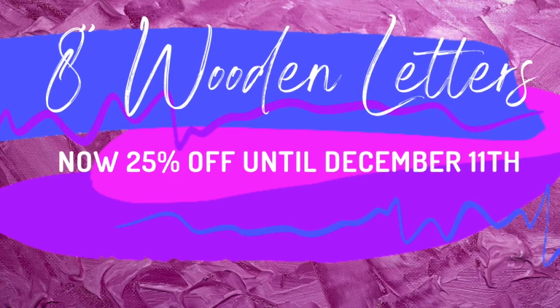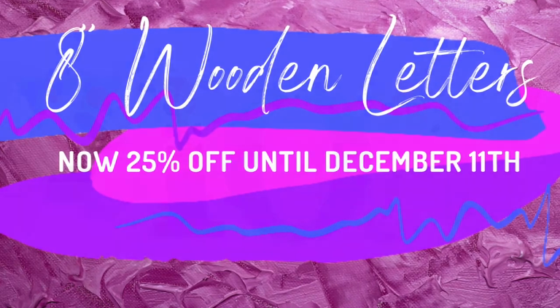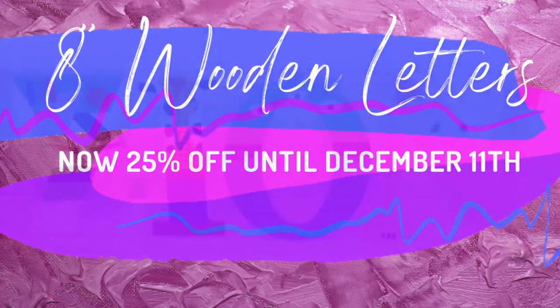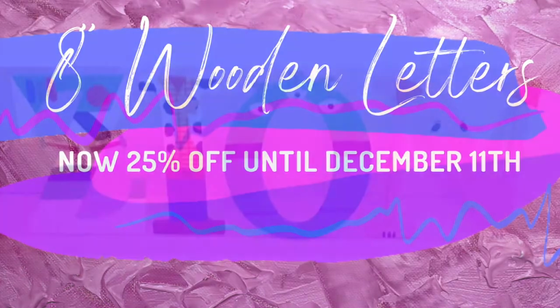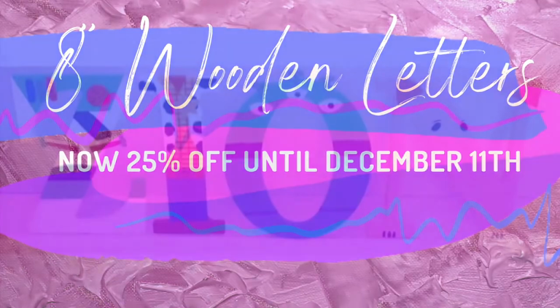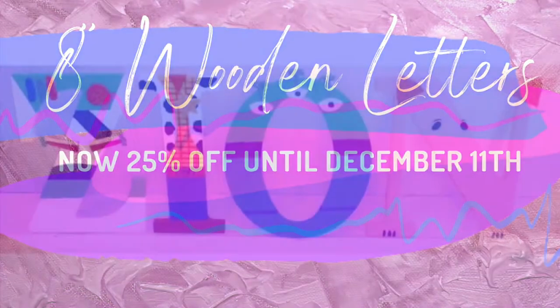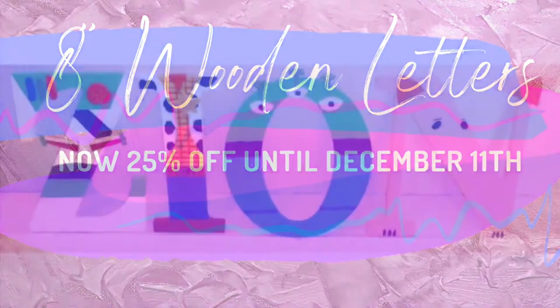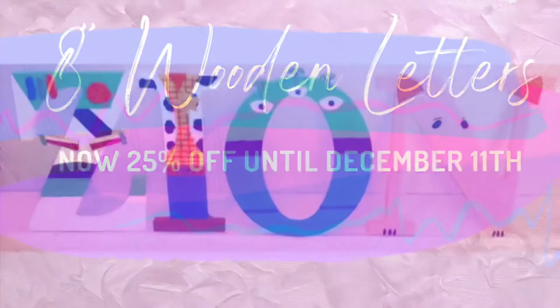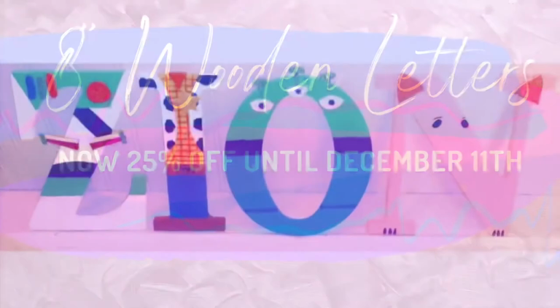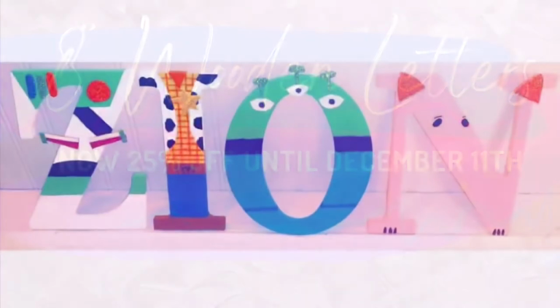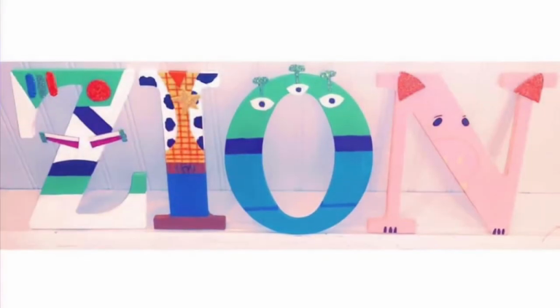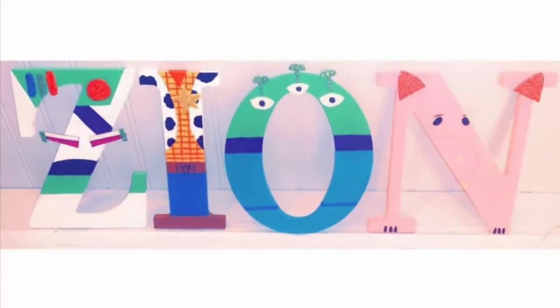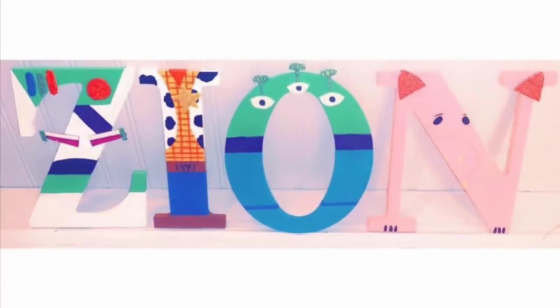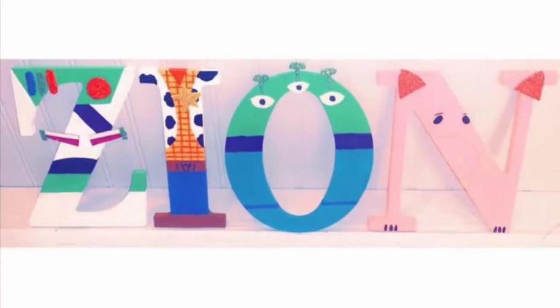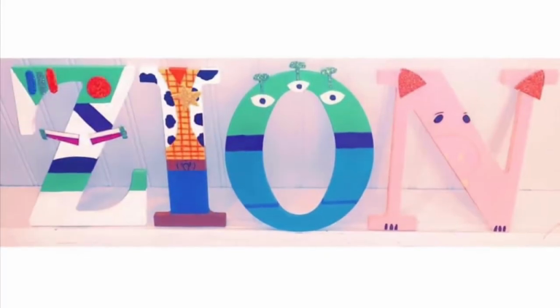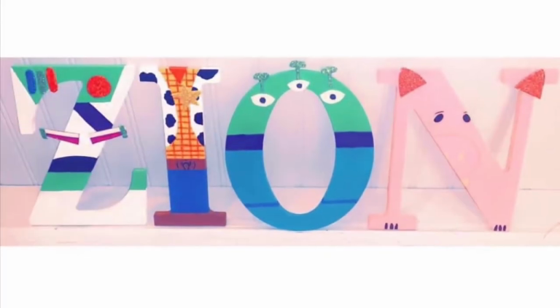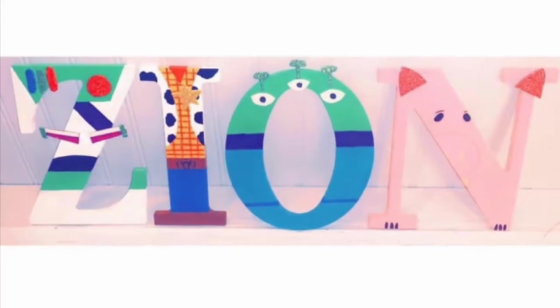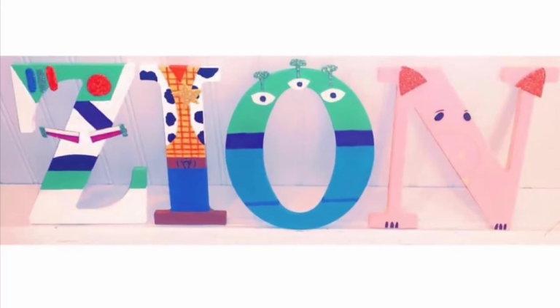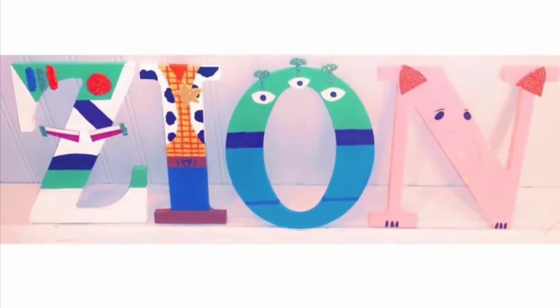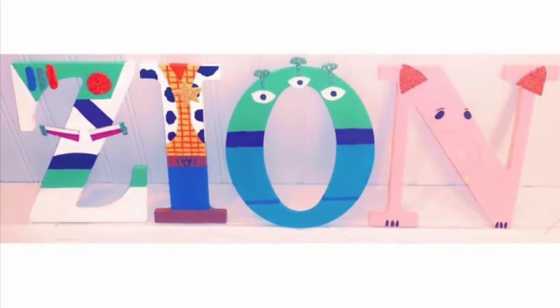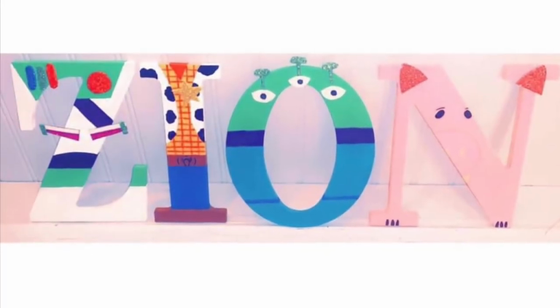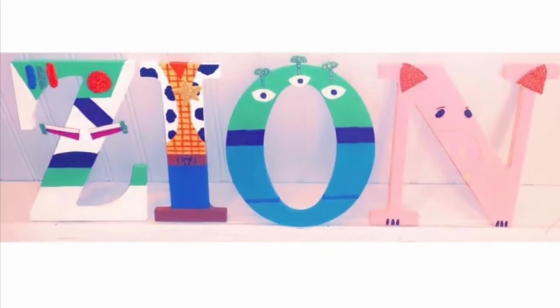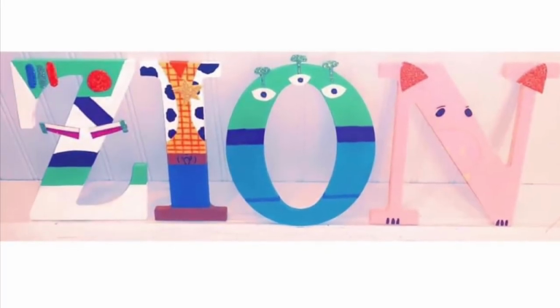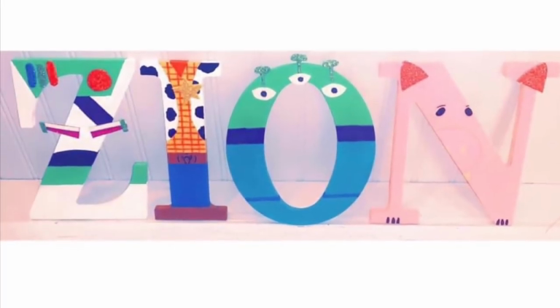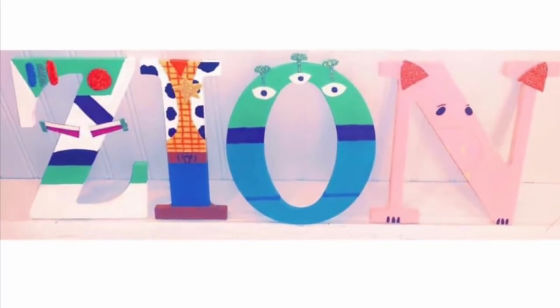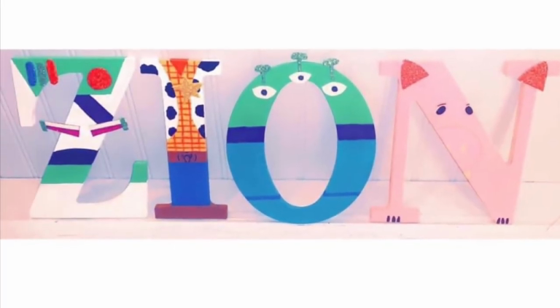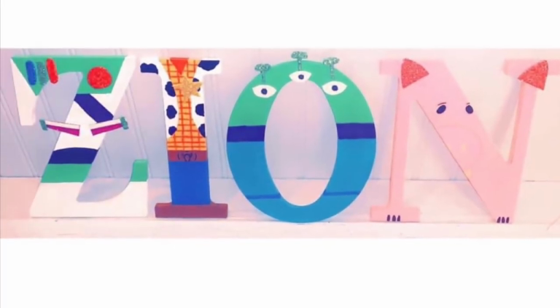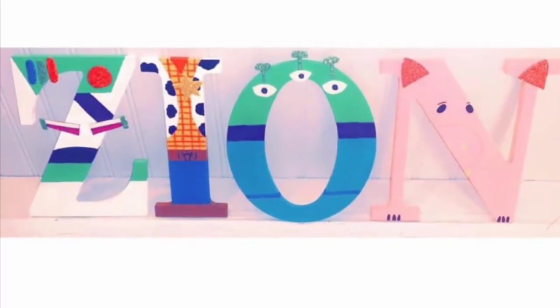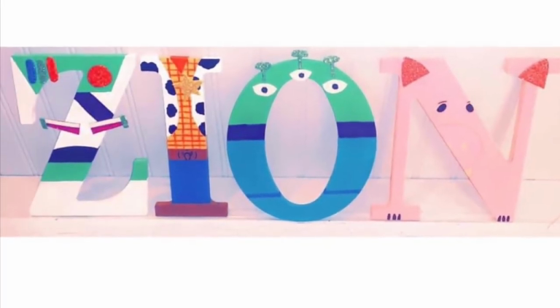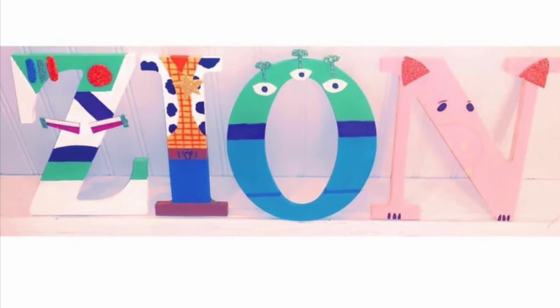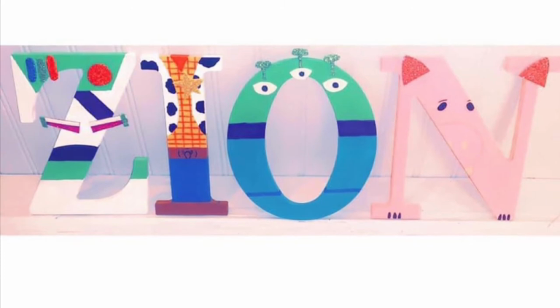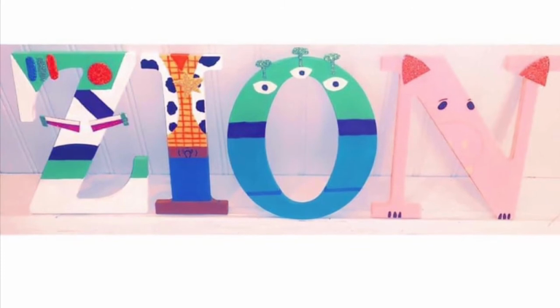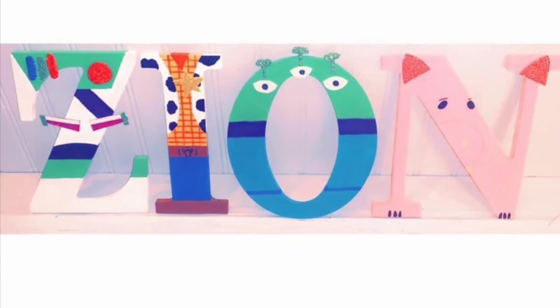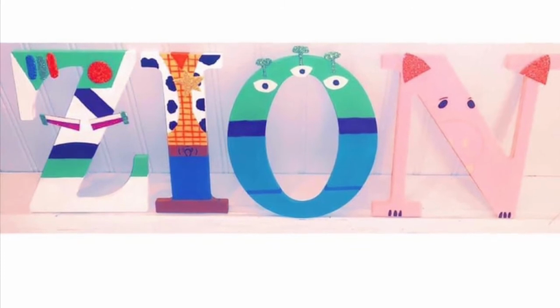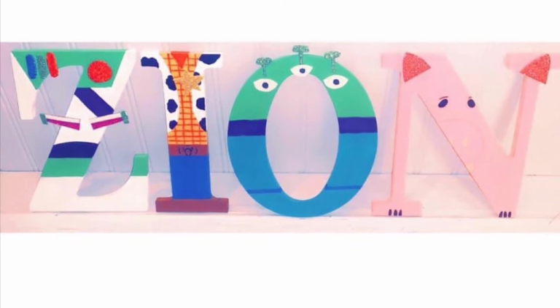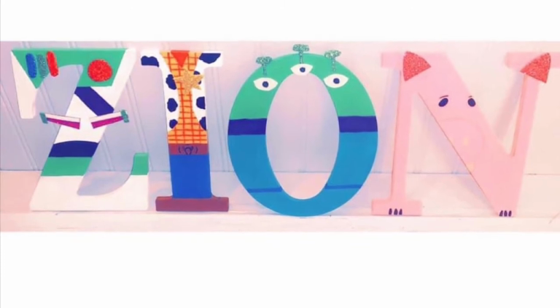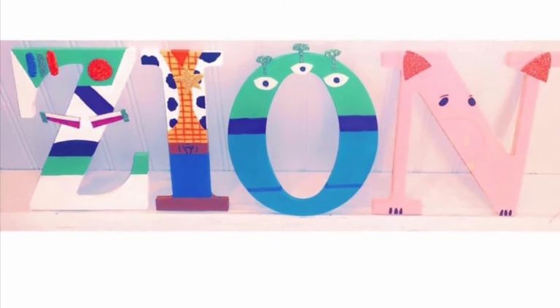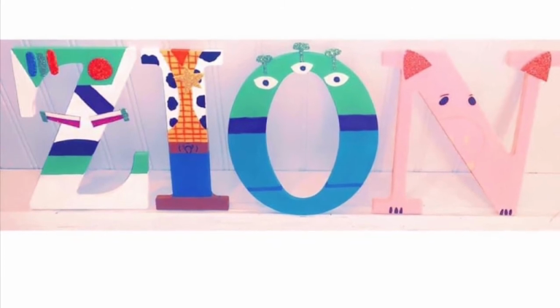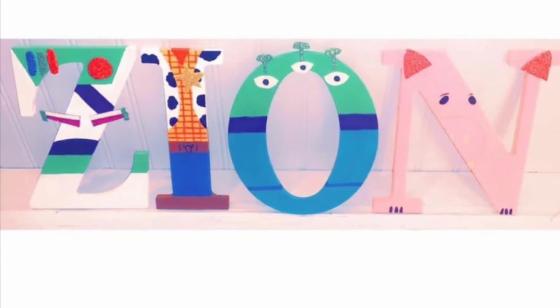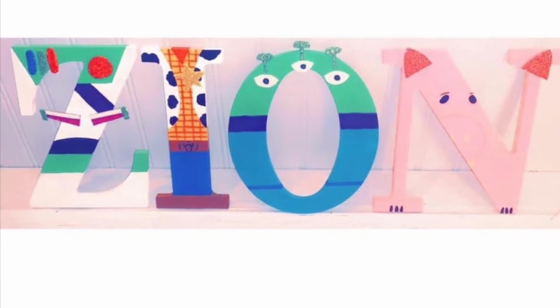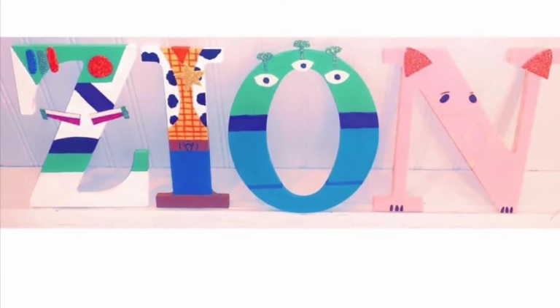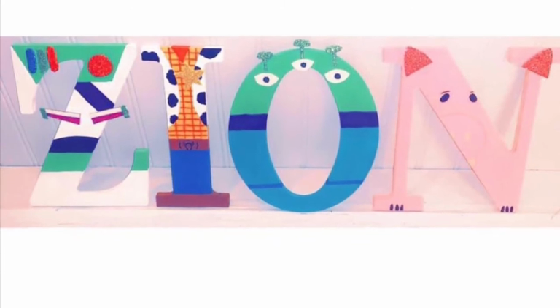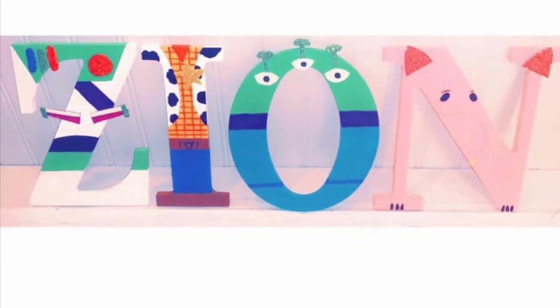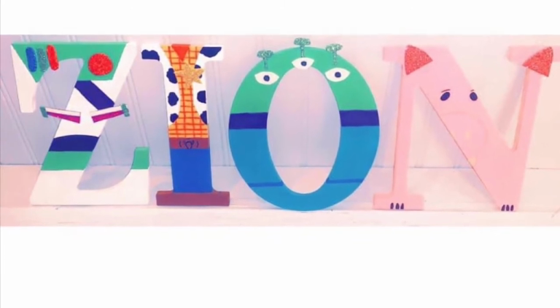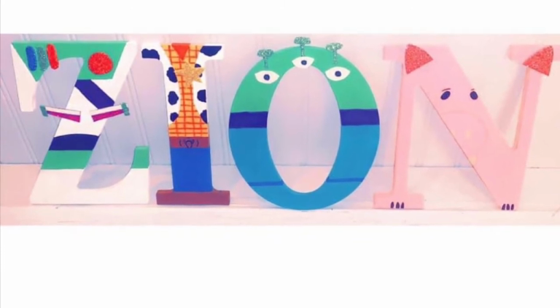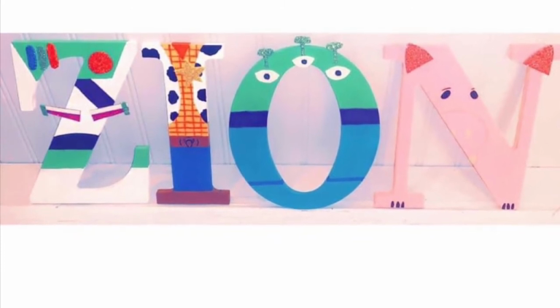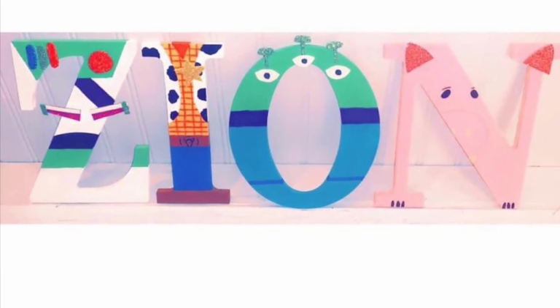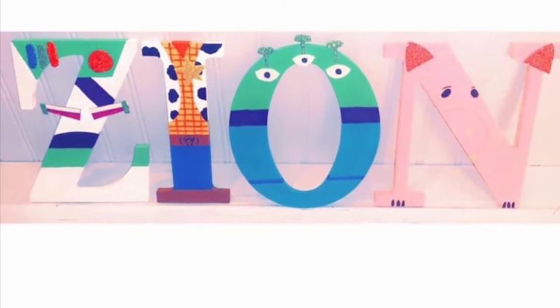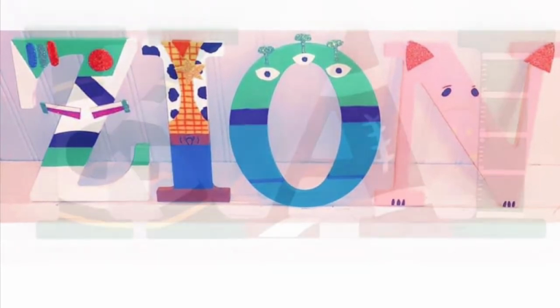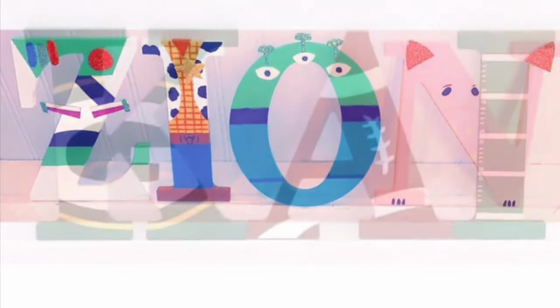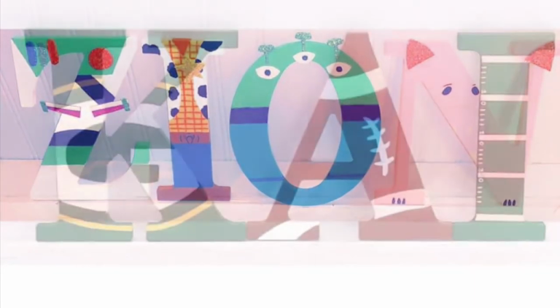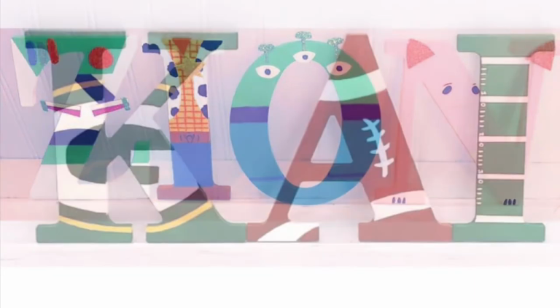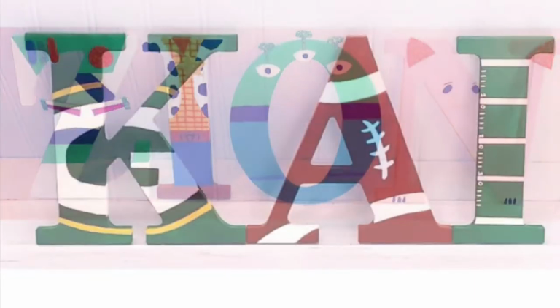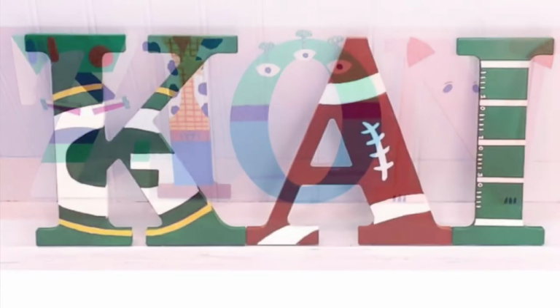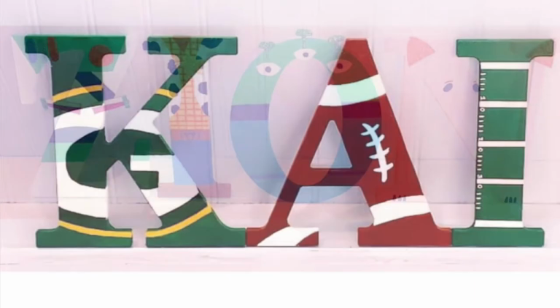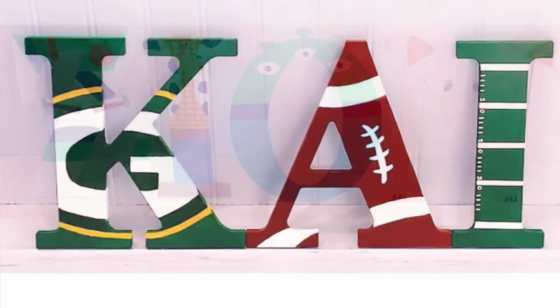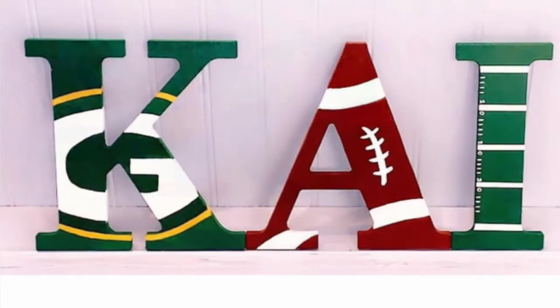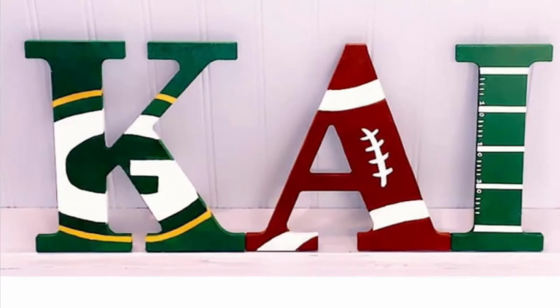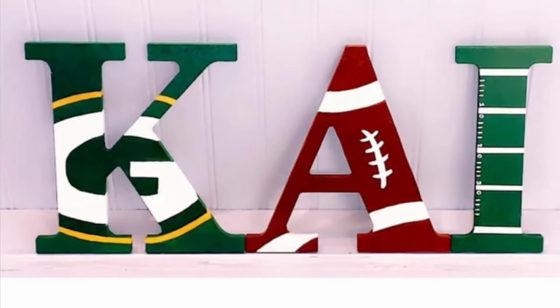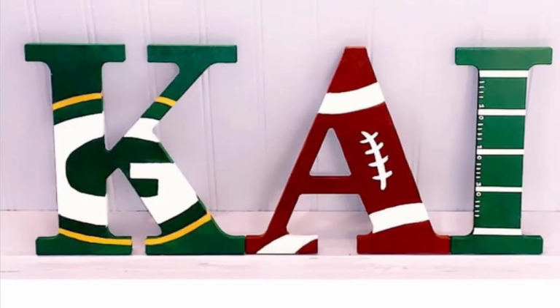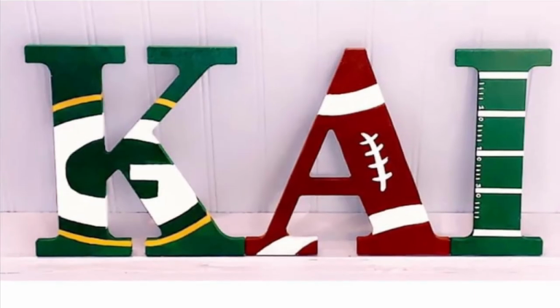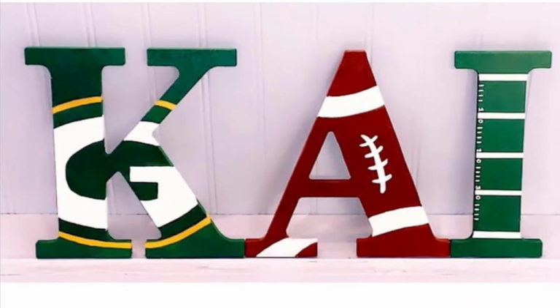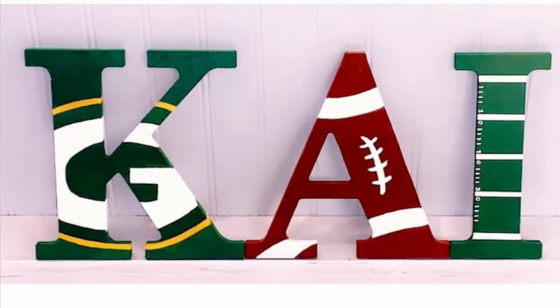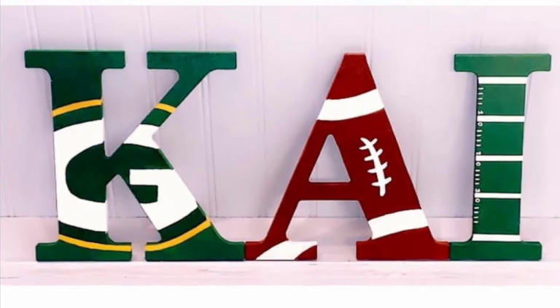When placing an order, all you need to do is put the number of letters, the name, and the theme that you would like your letters to be done in.